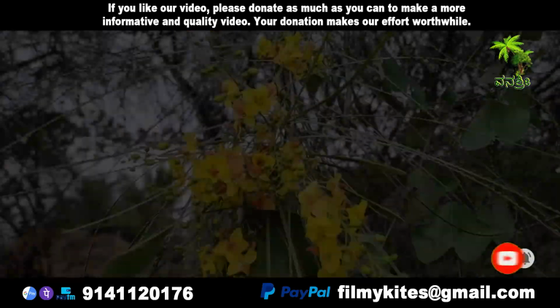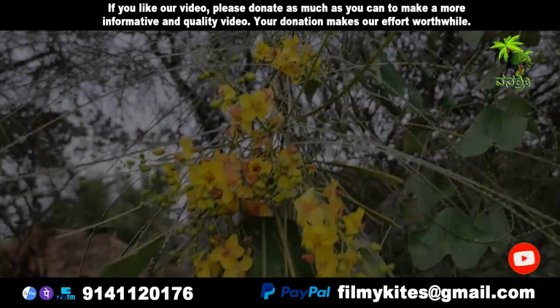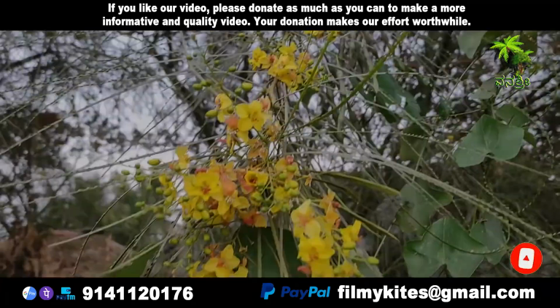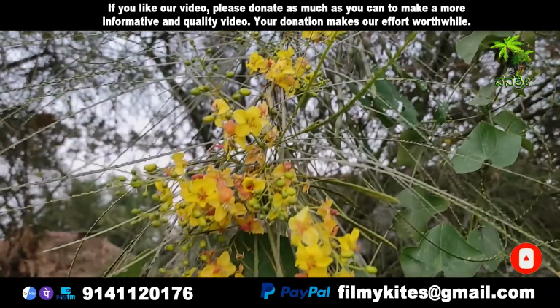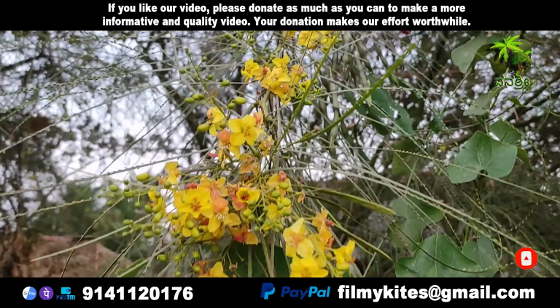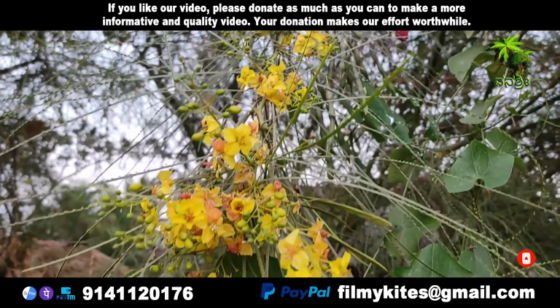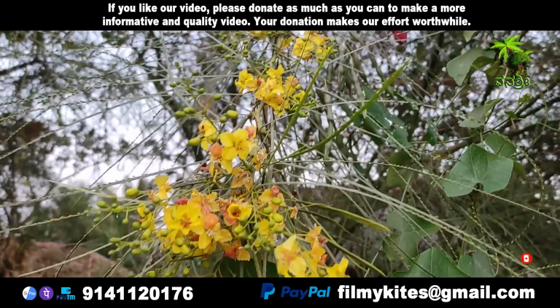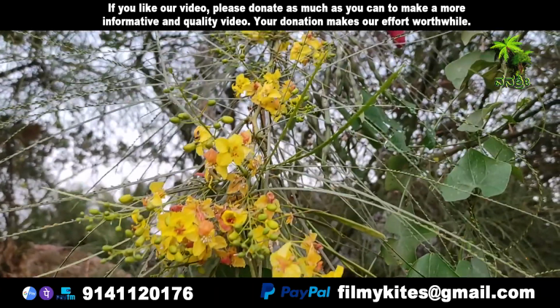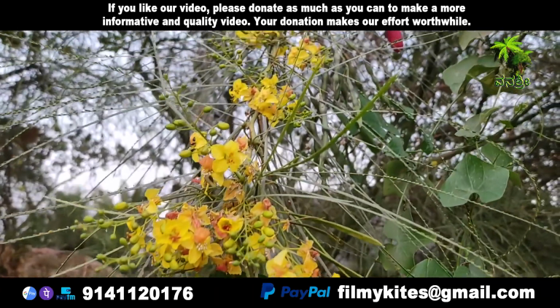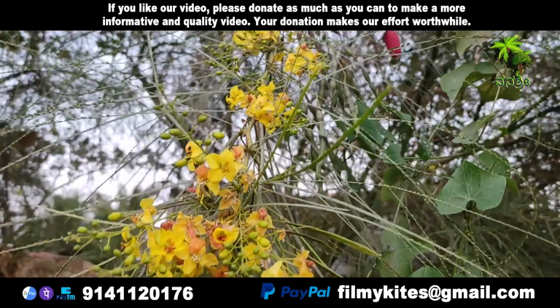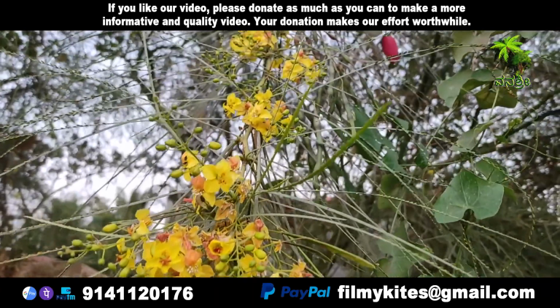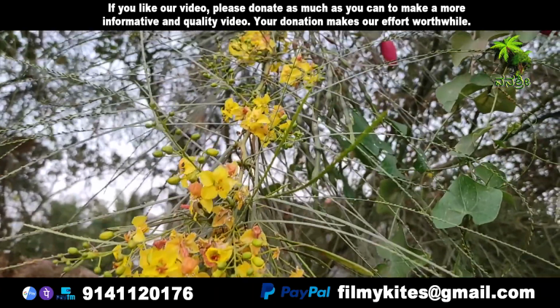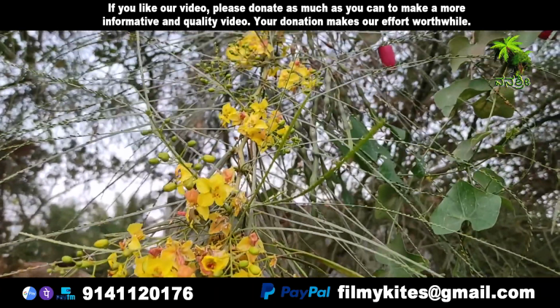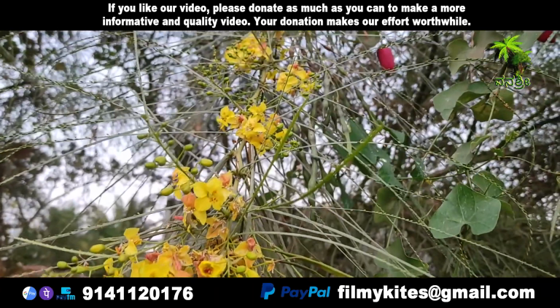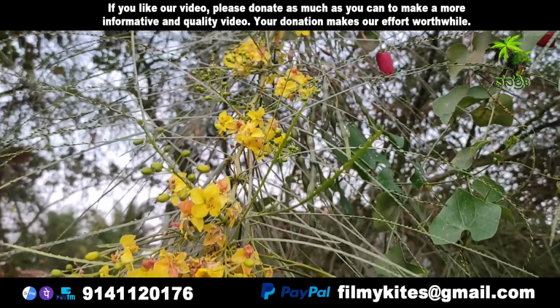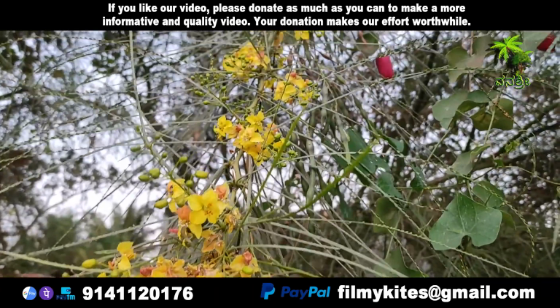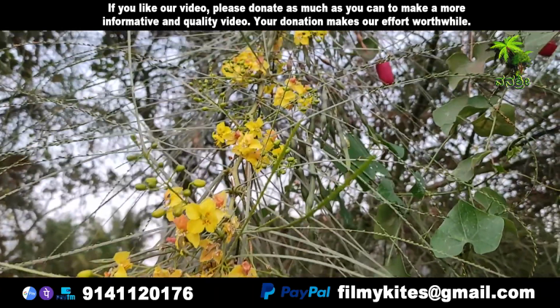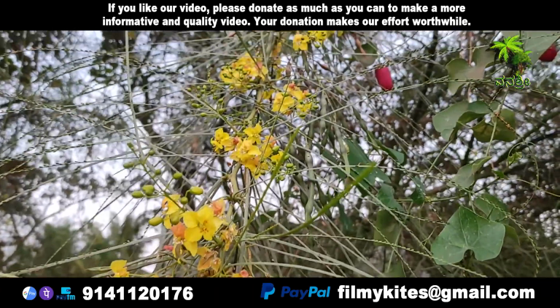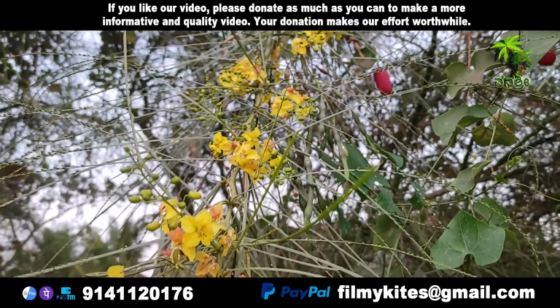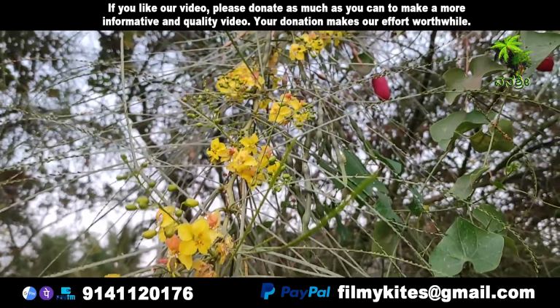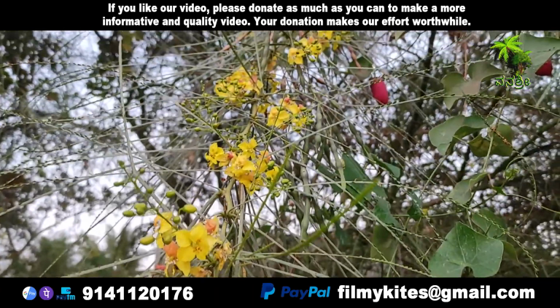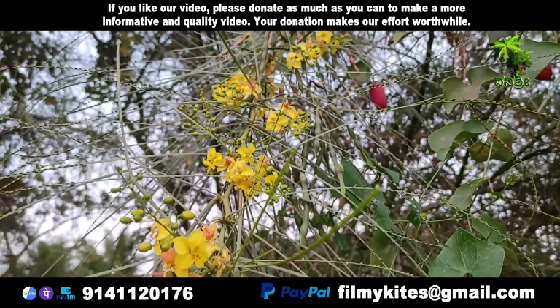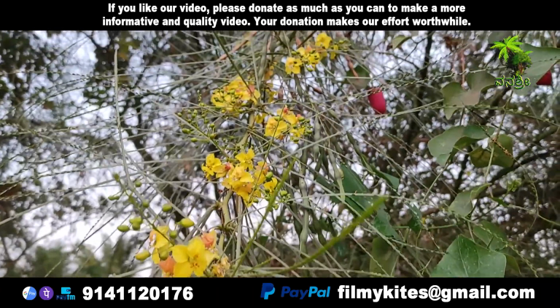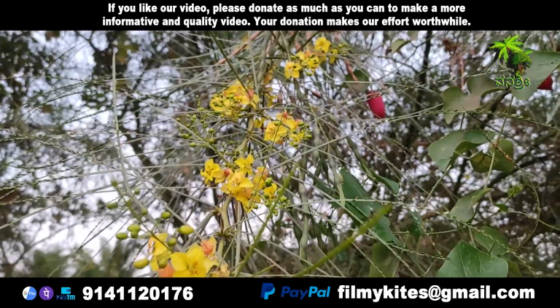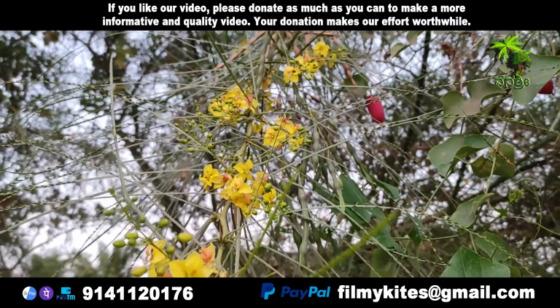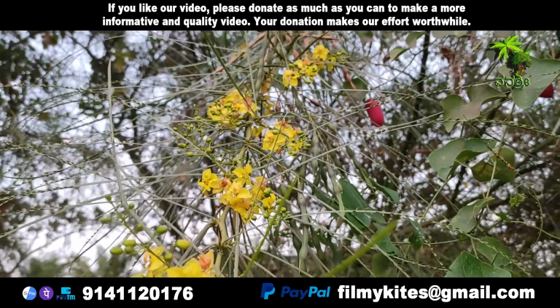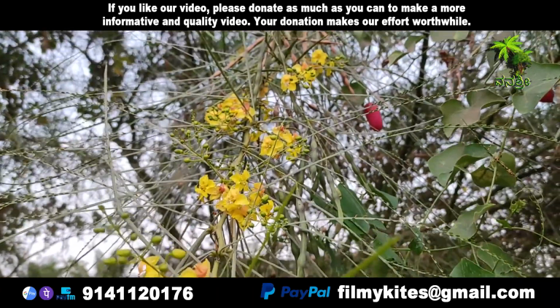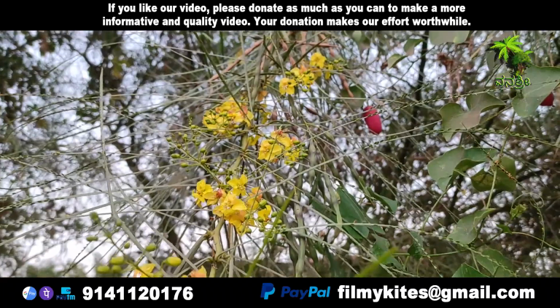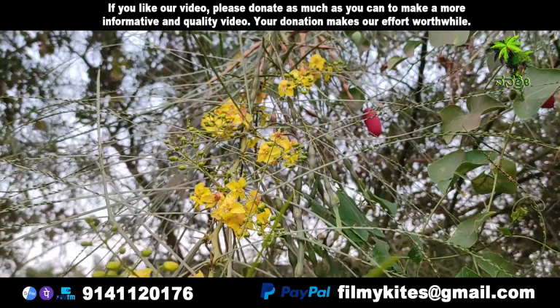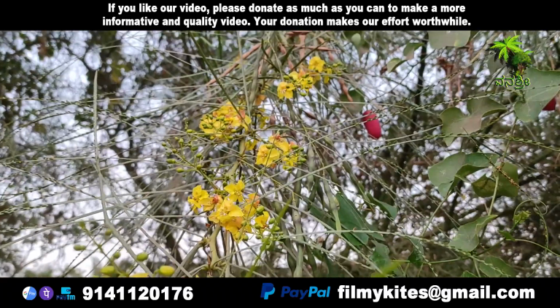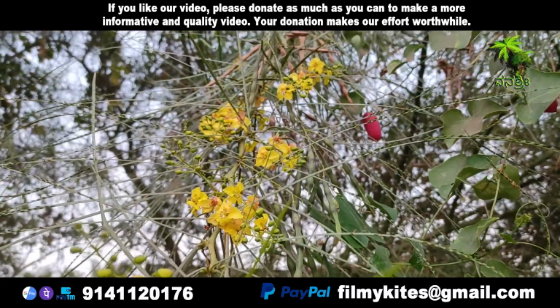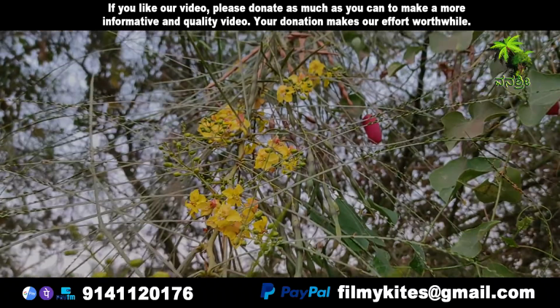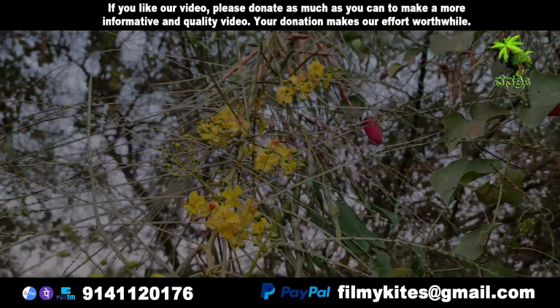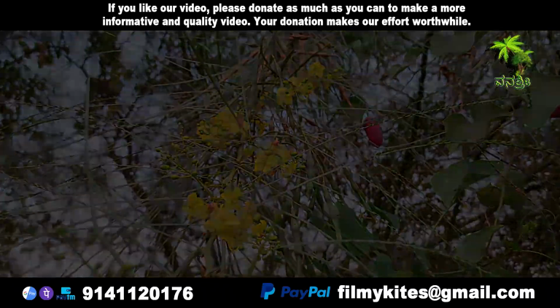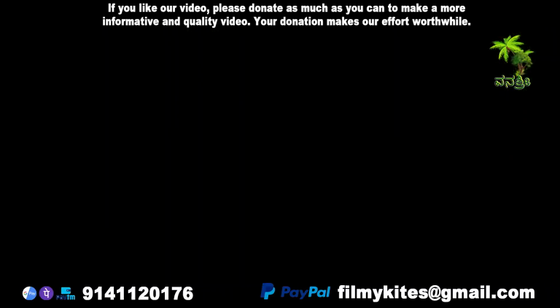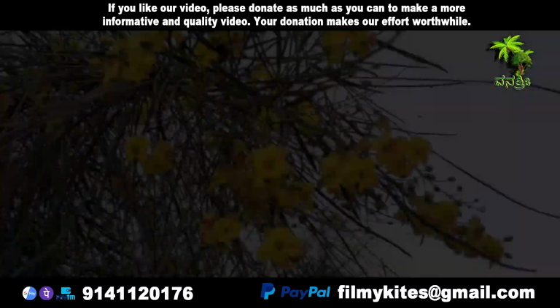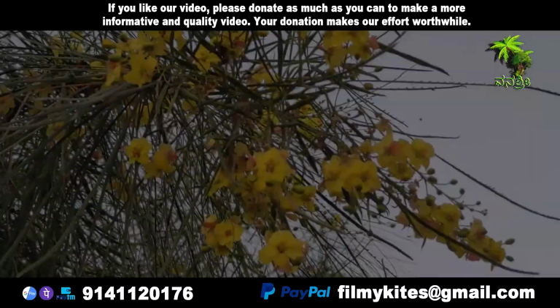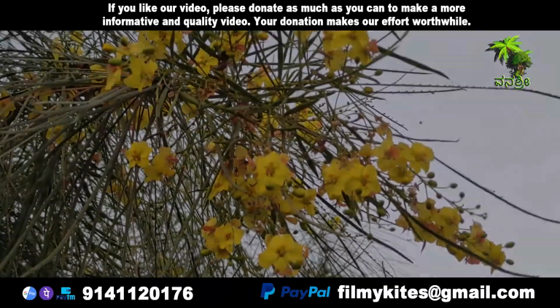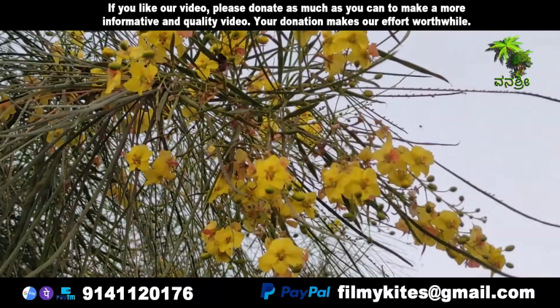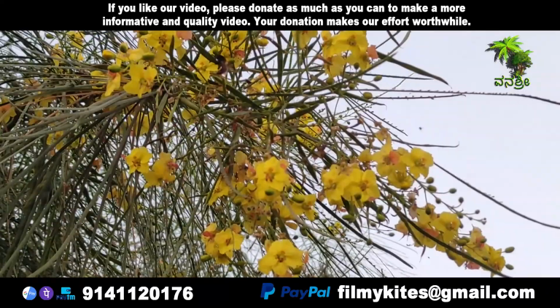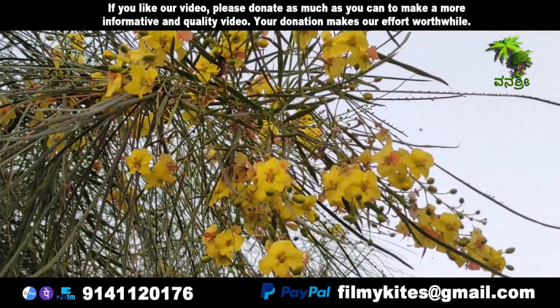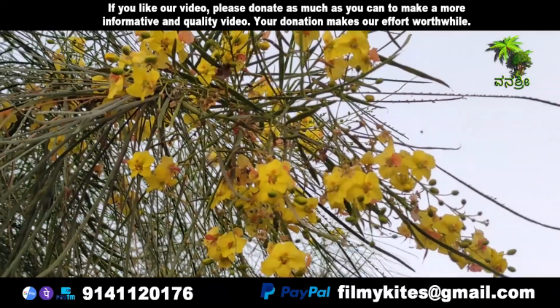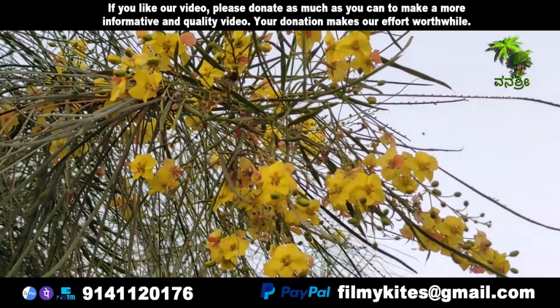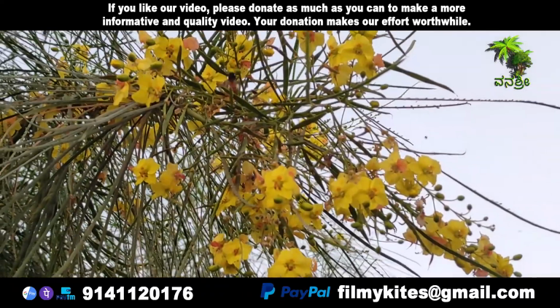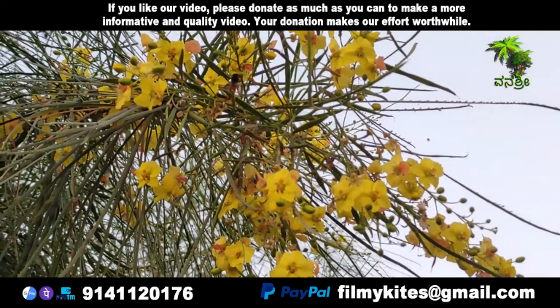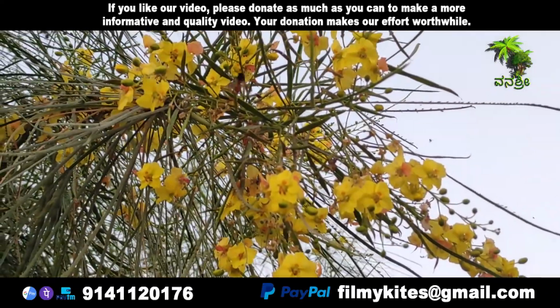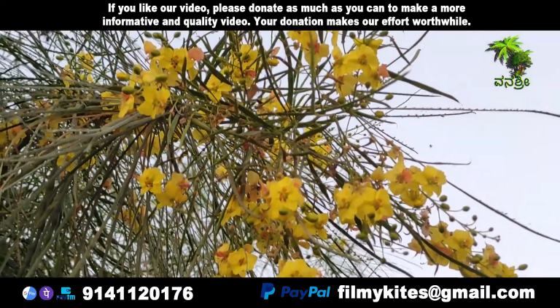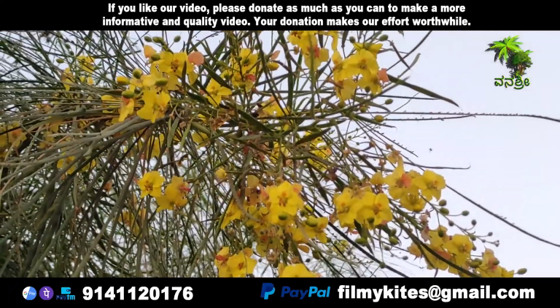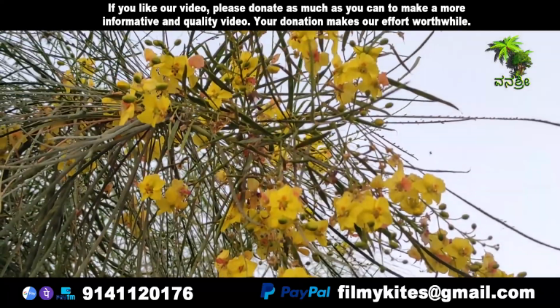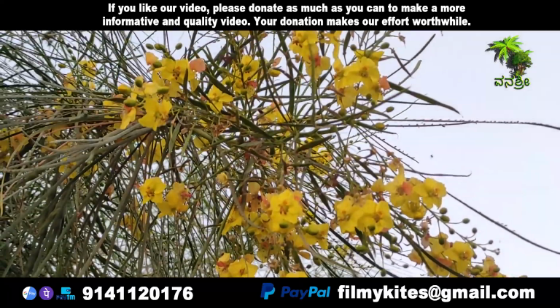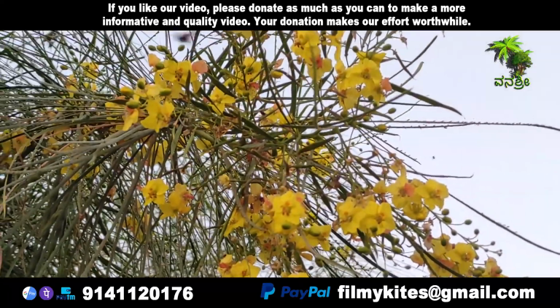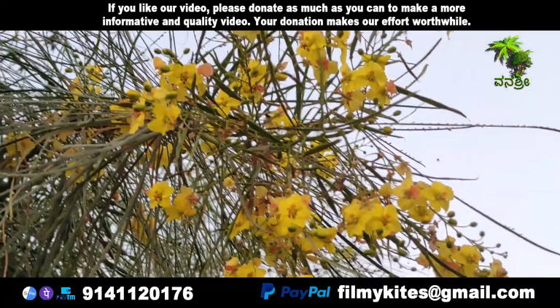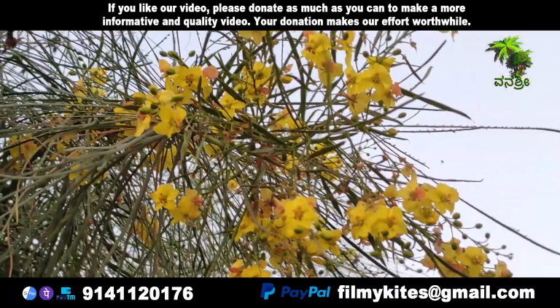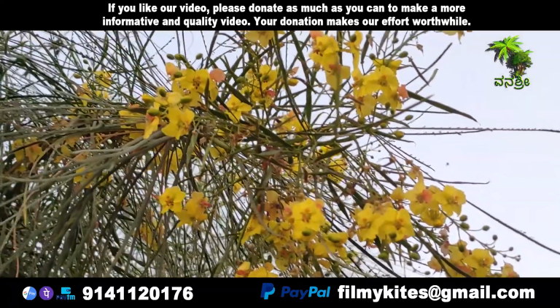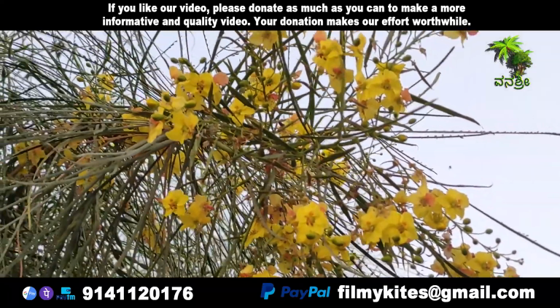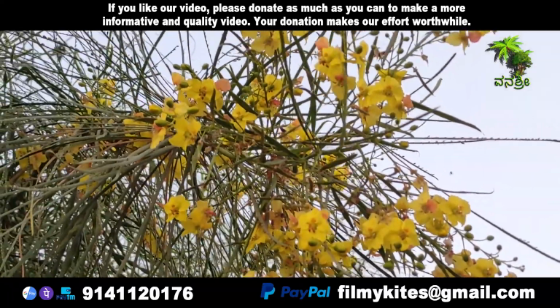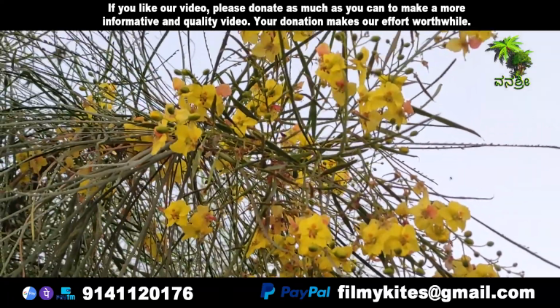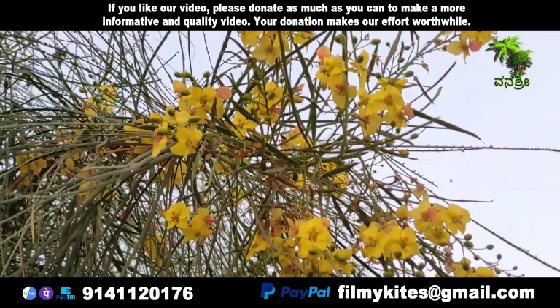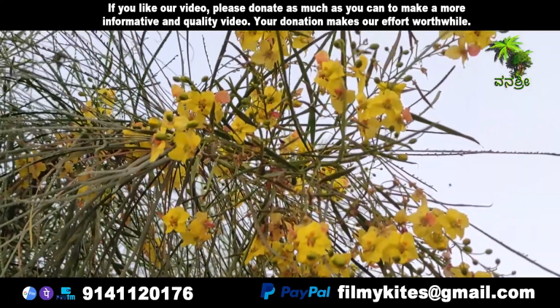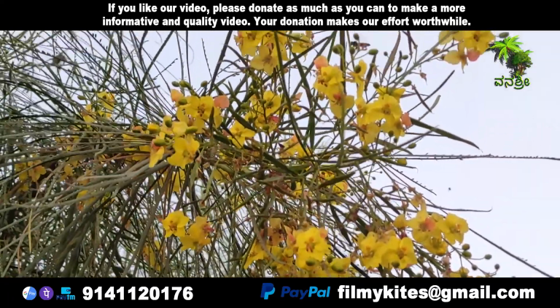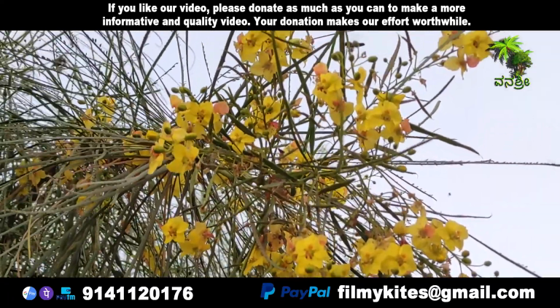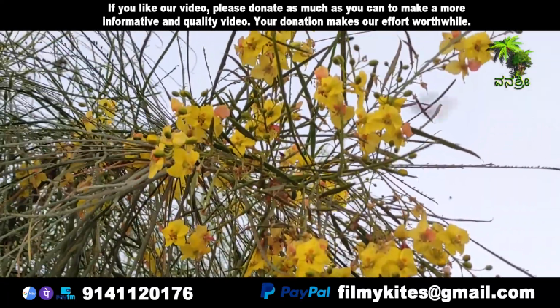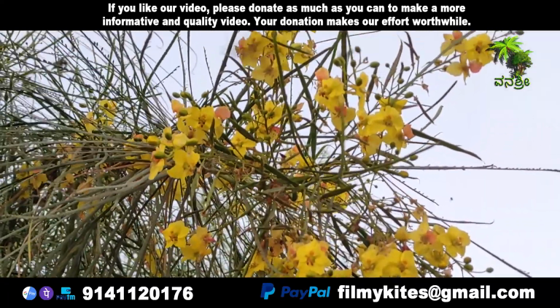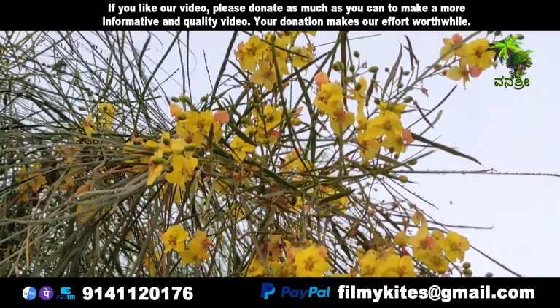The branches grow double or triple sharp spines, 7 to 12 millimeters long, at the axils of the leaves.